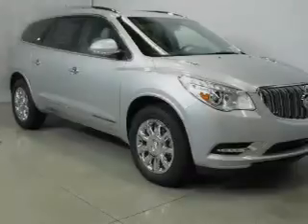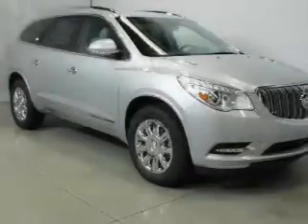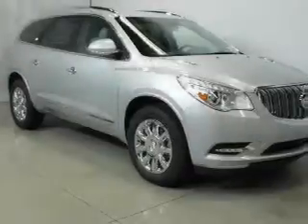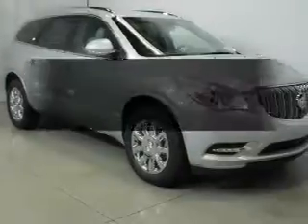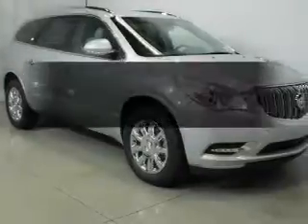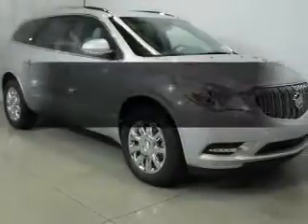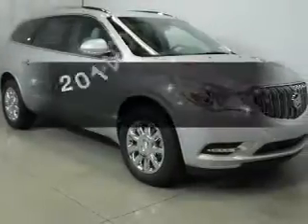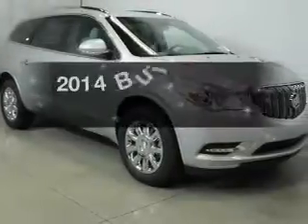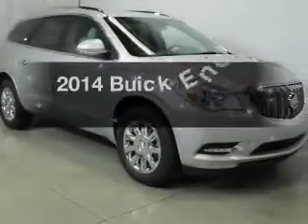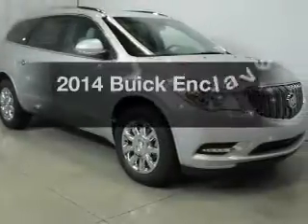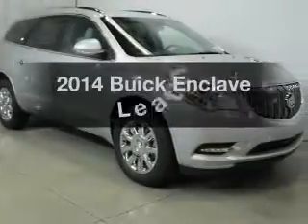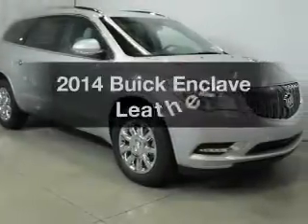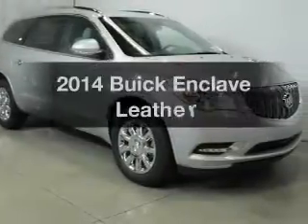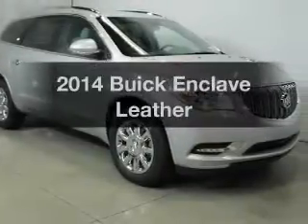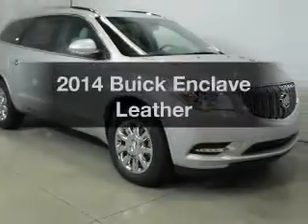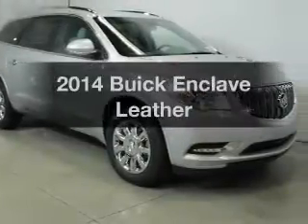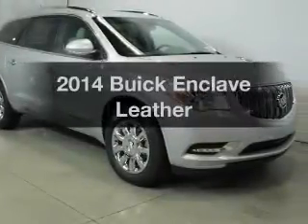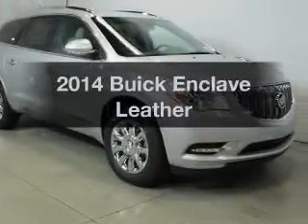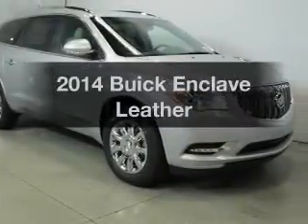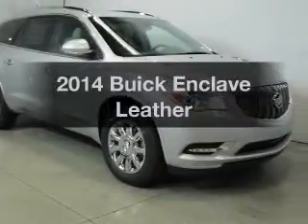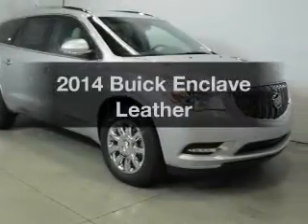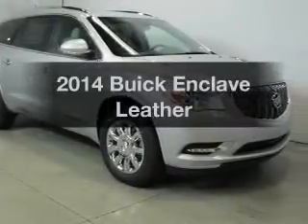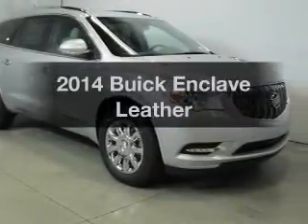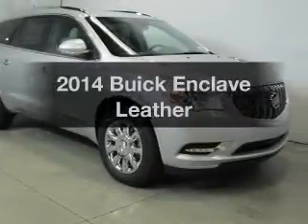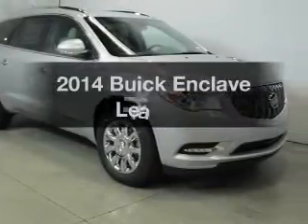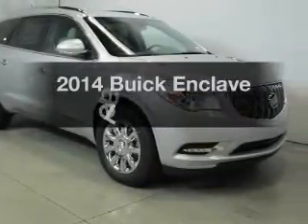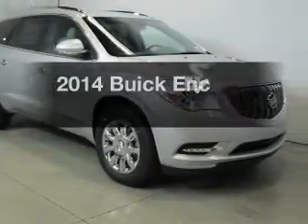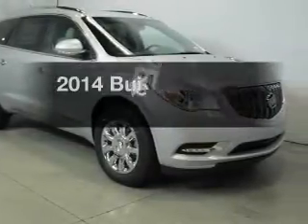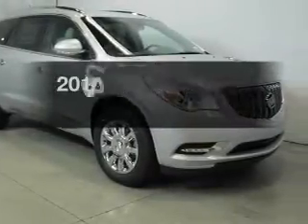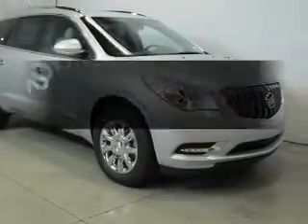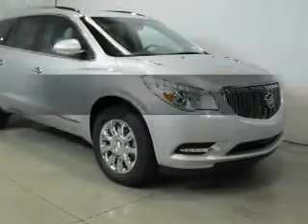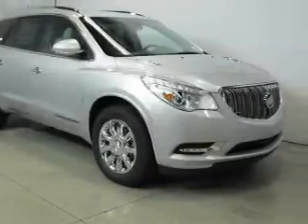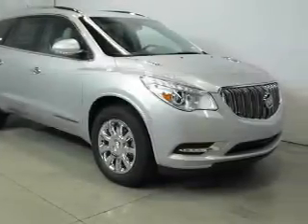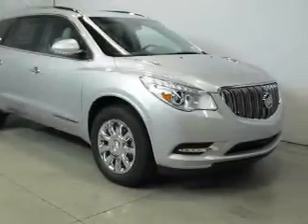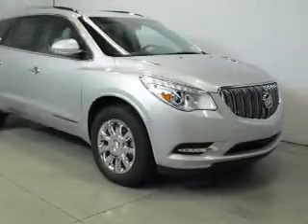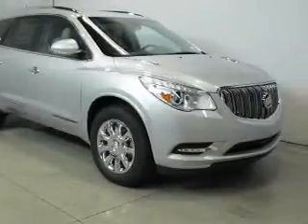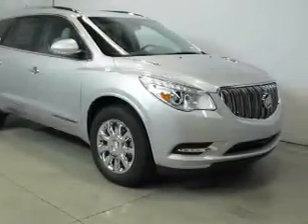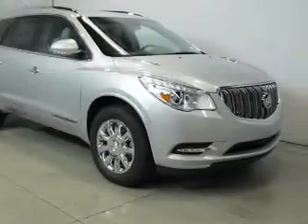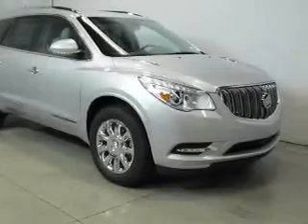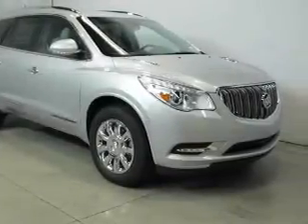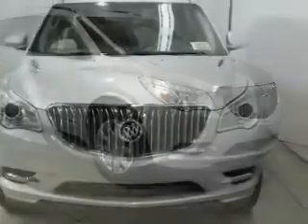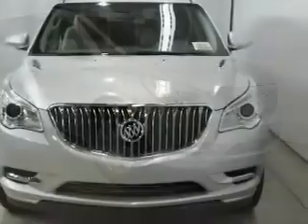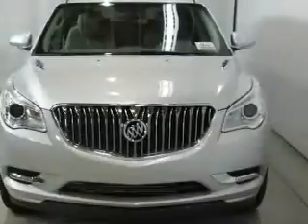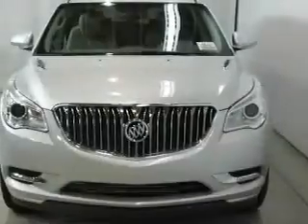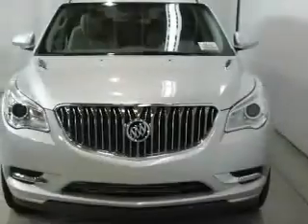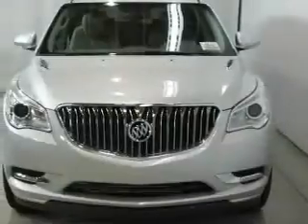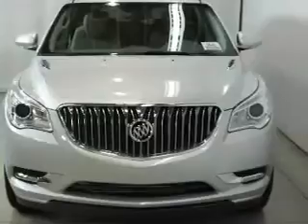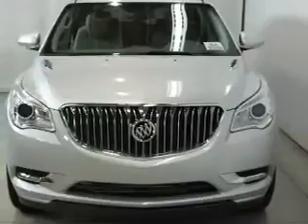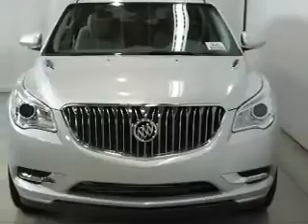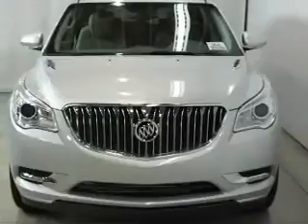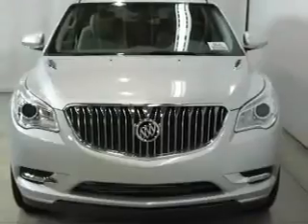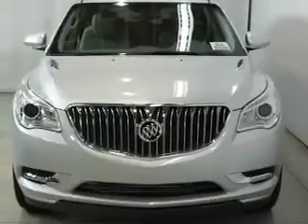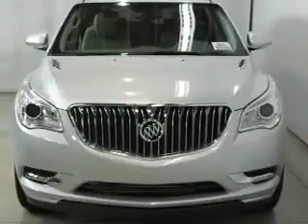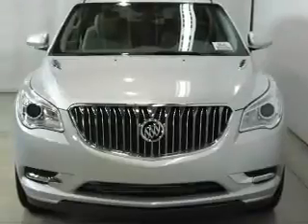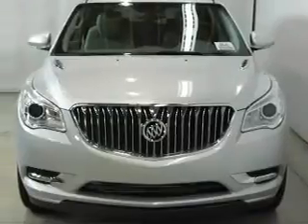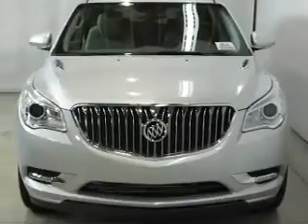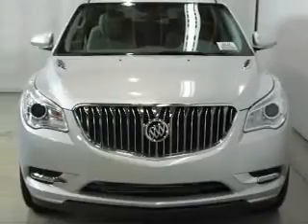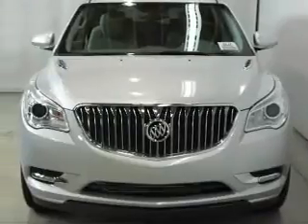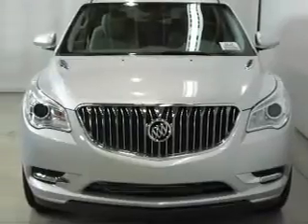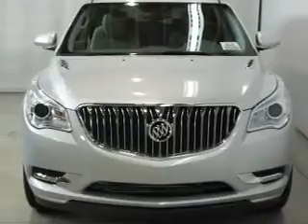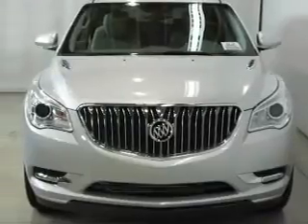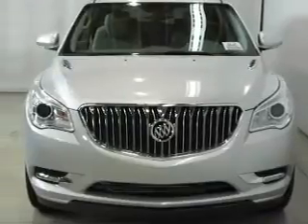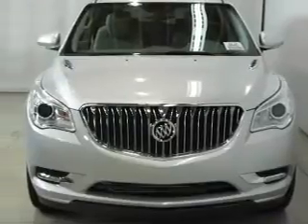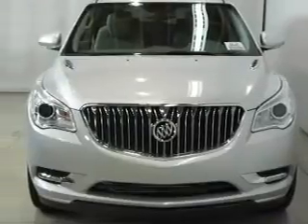Get noticed in this 2014 Buick Enclave. Travel the roads in style and comfort in this great vehicle.